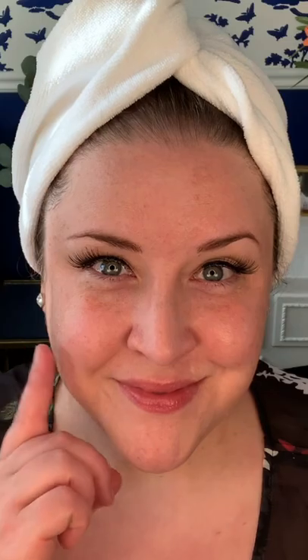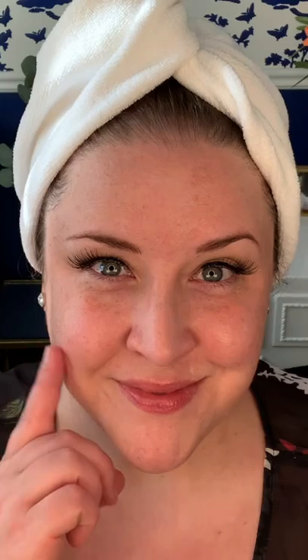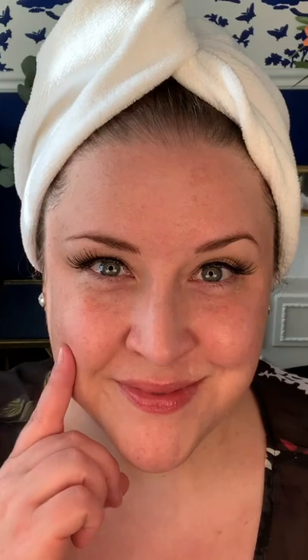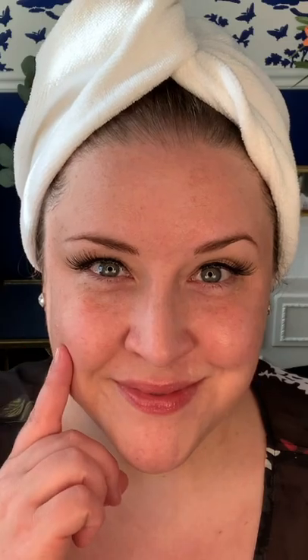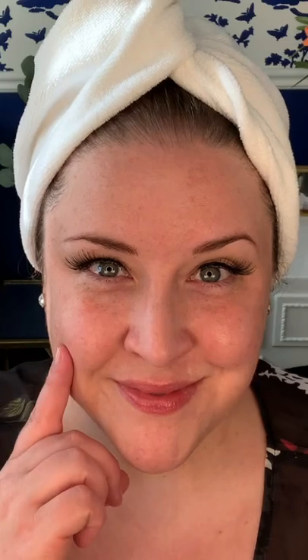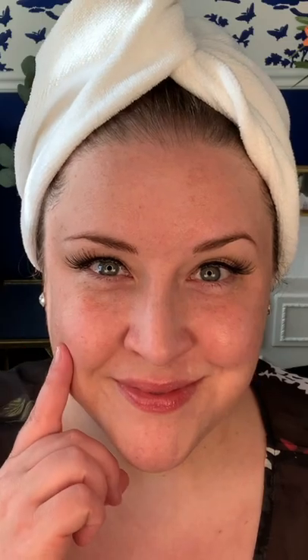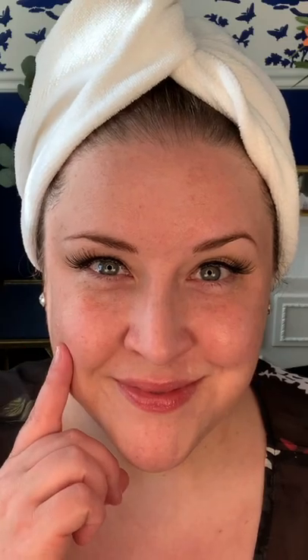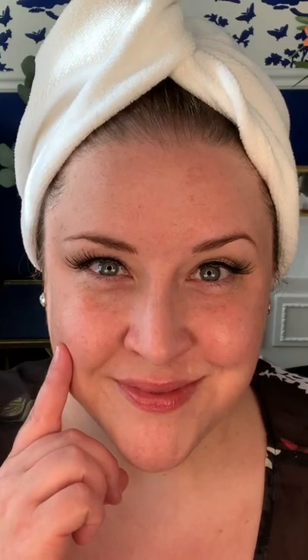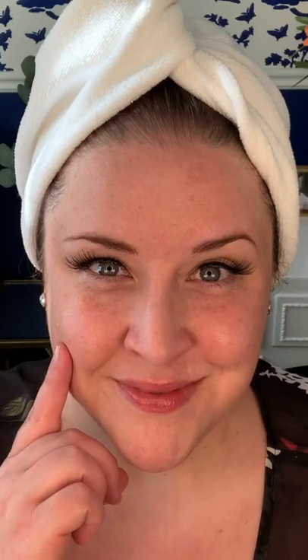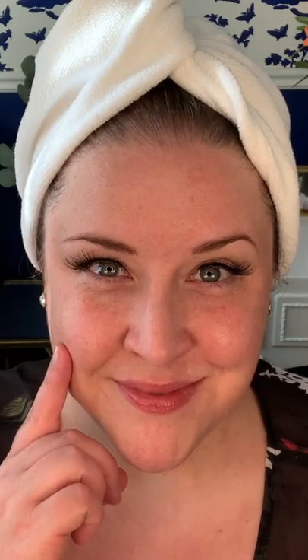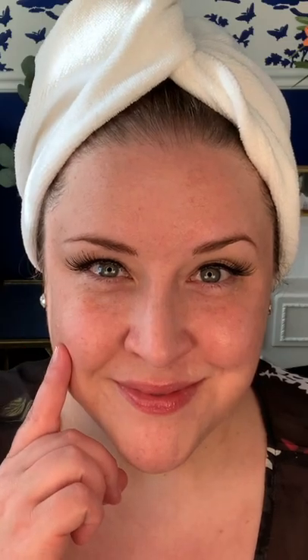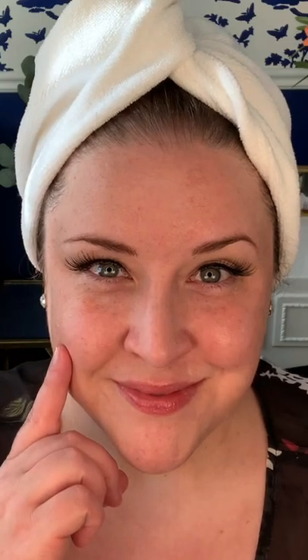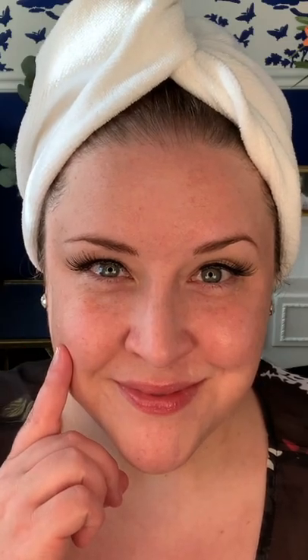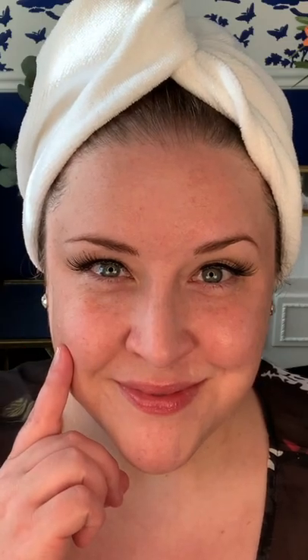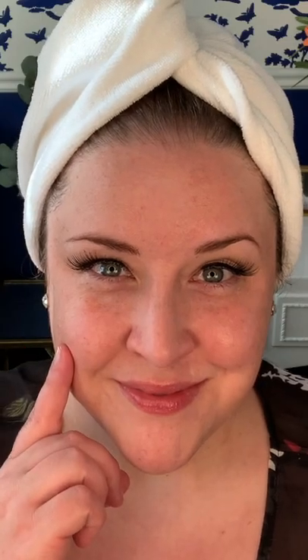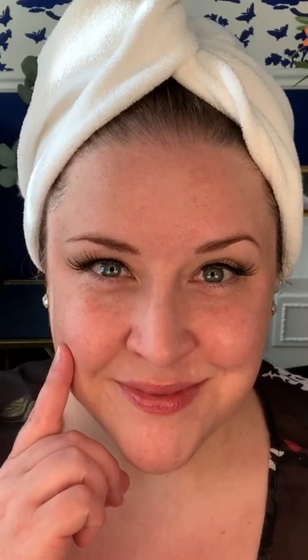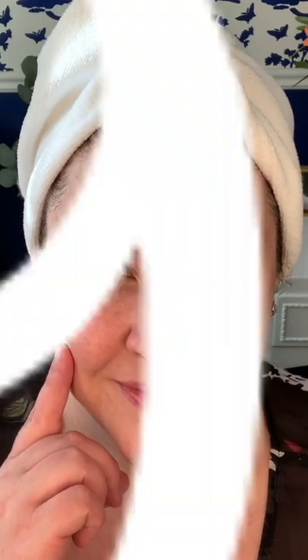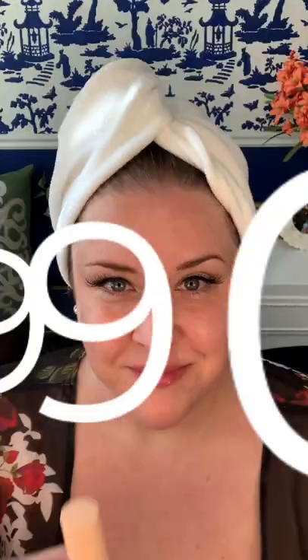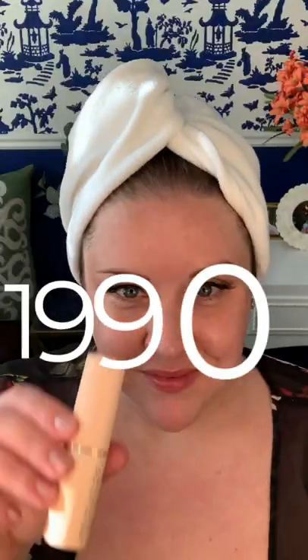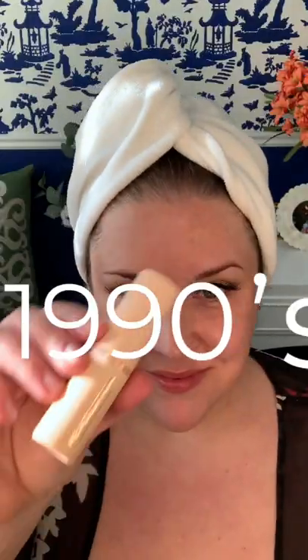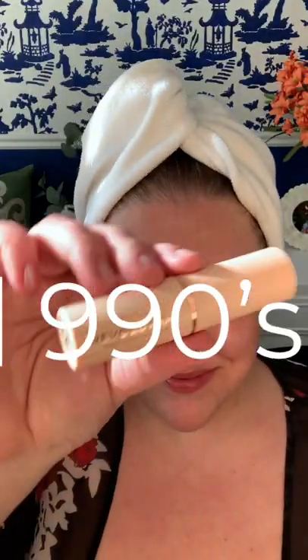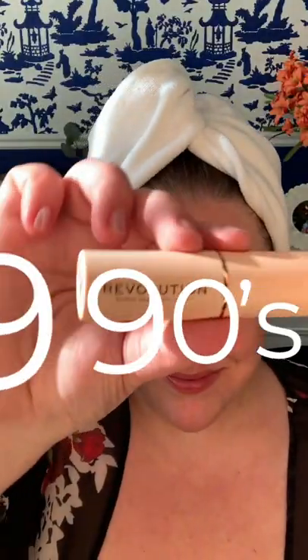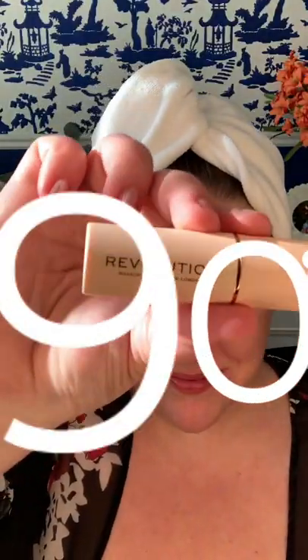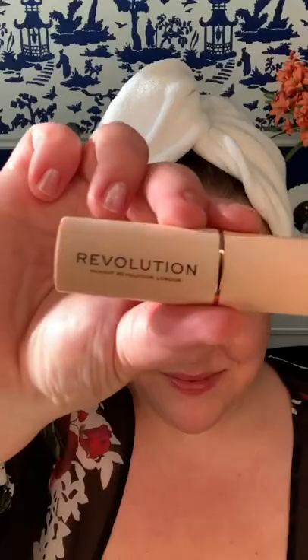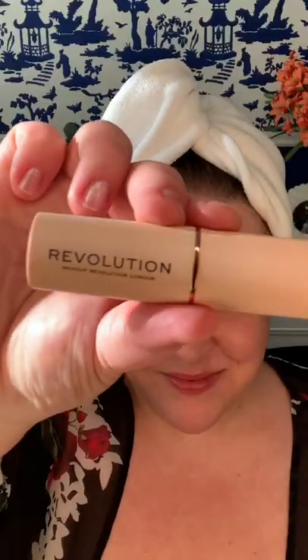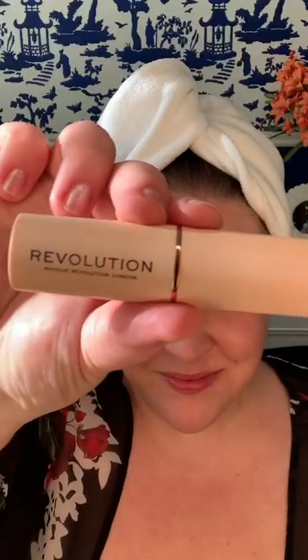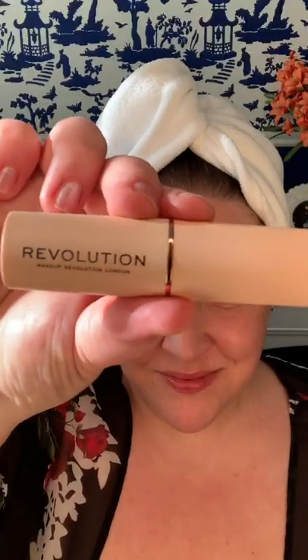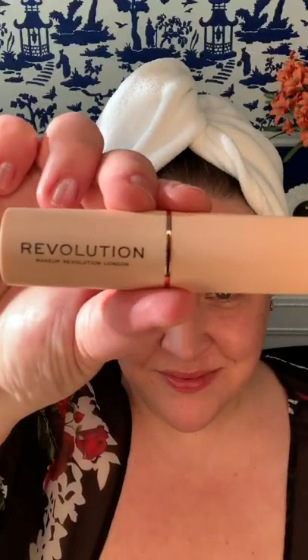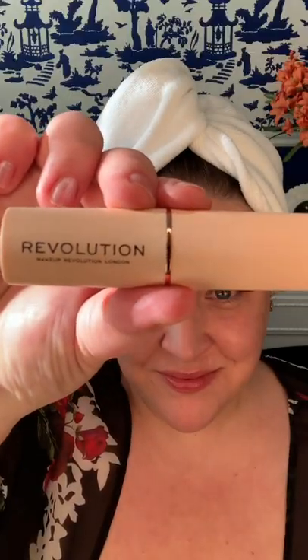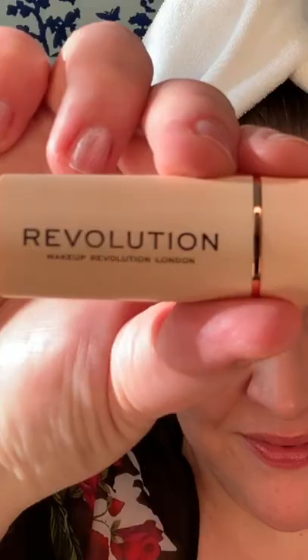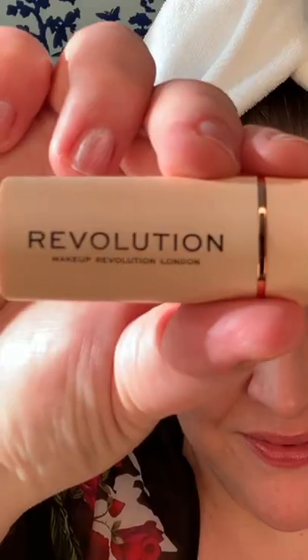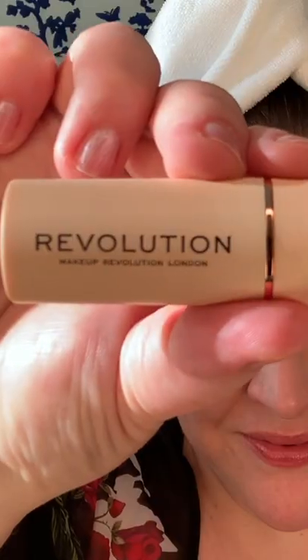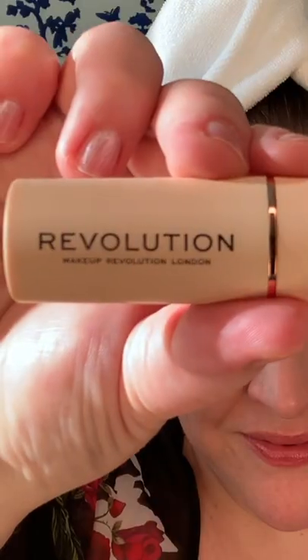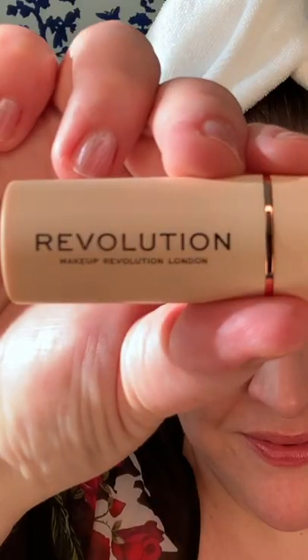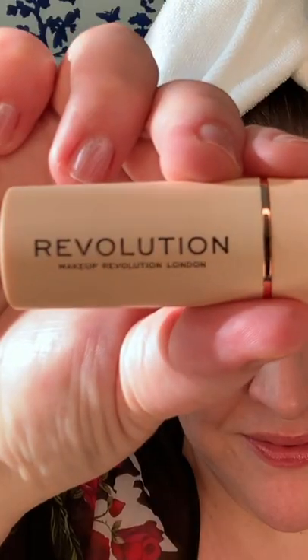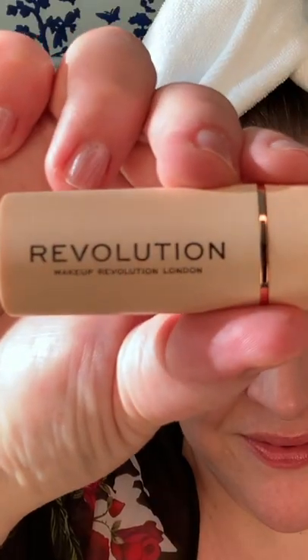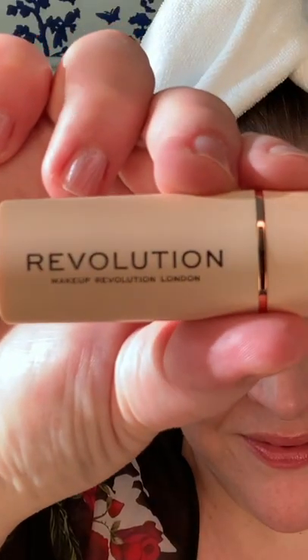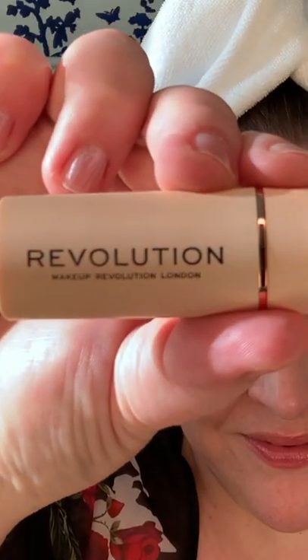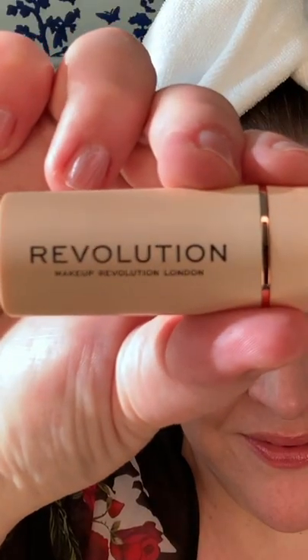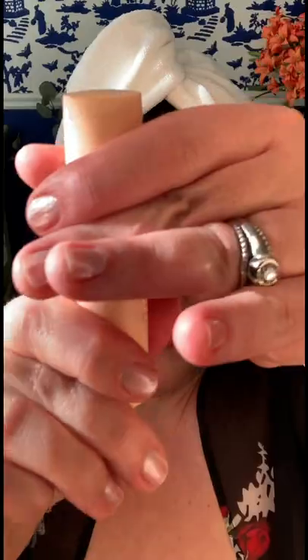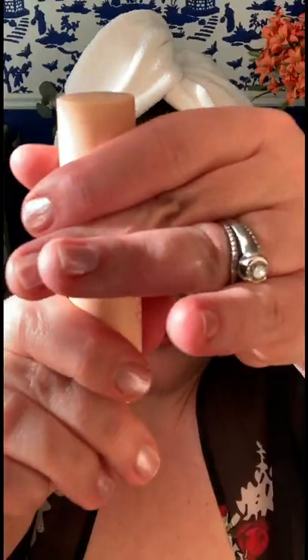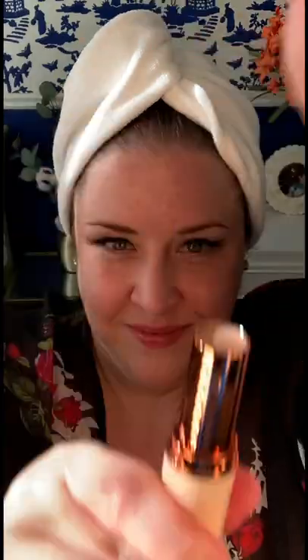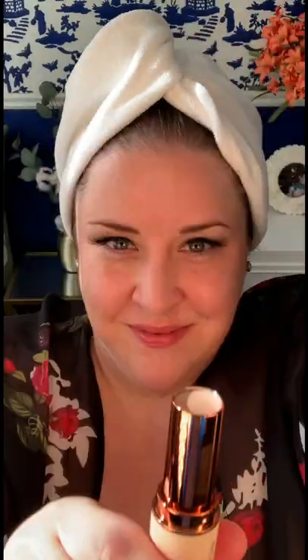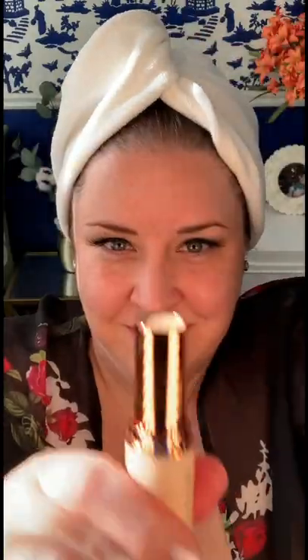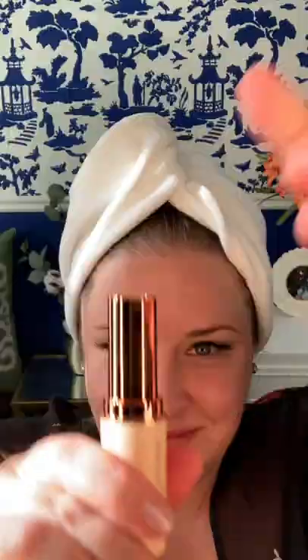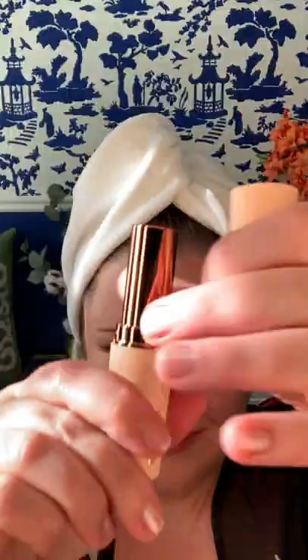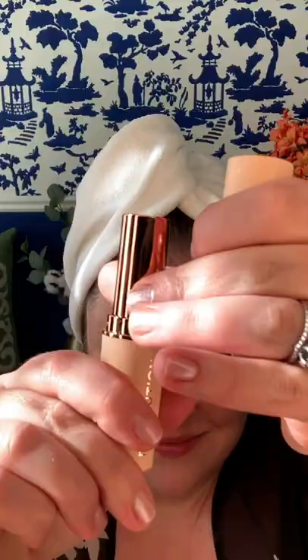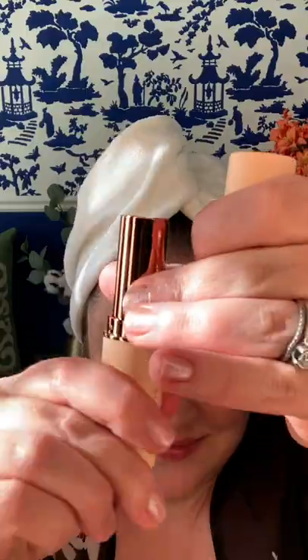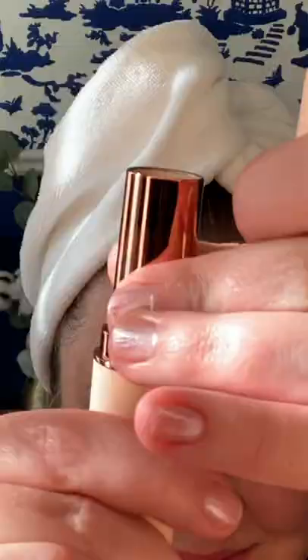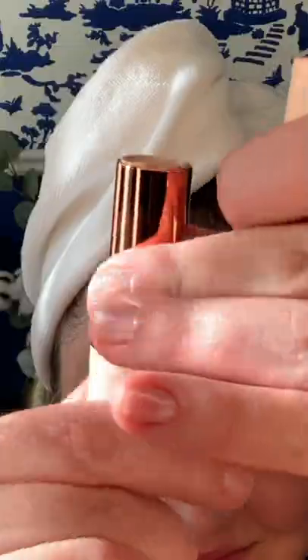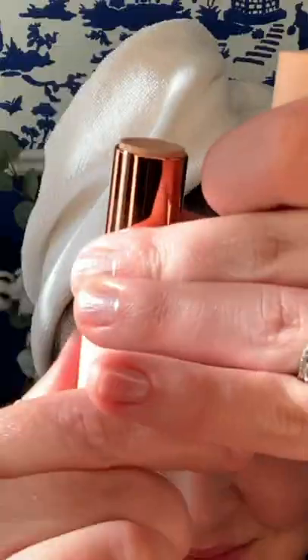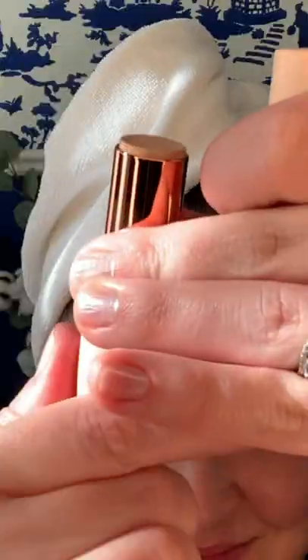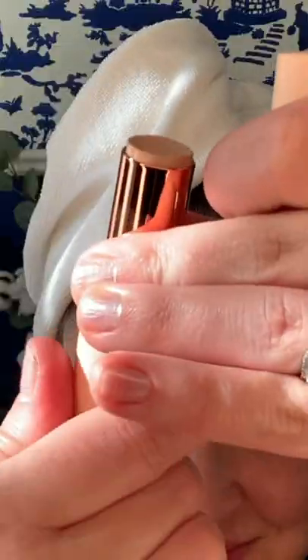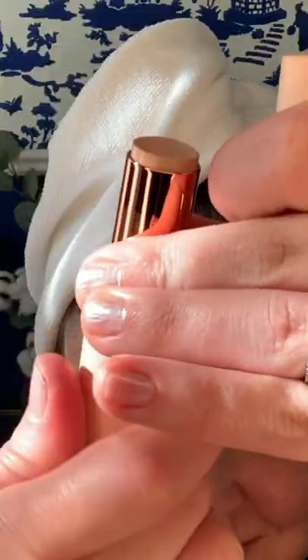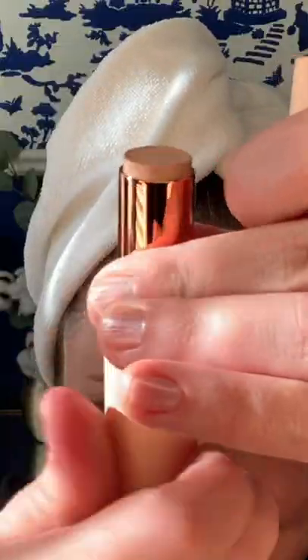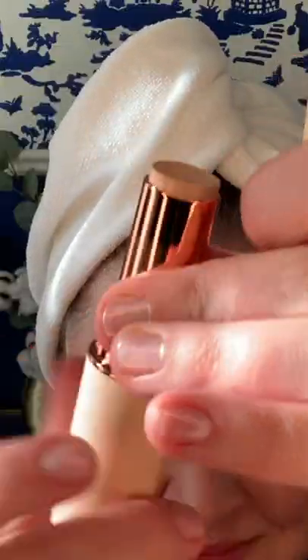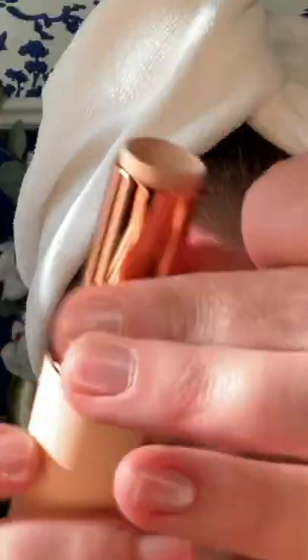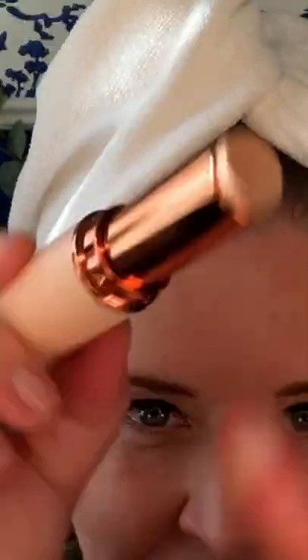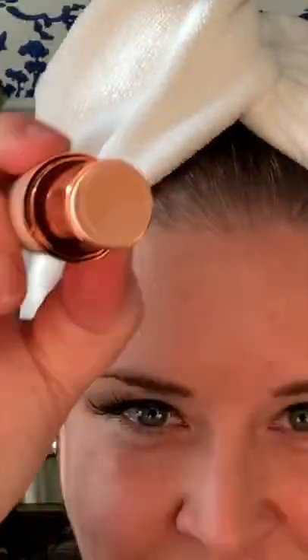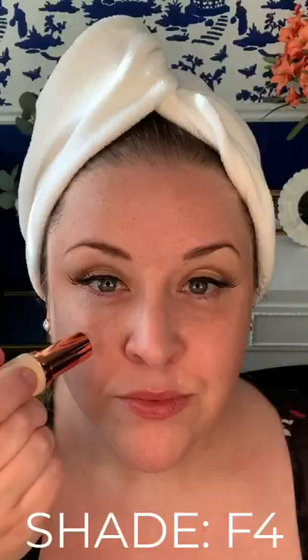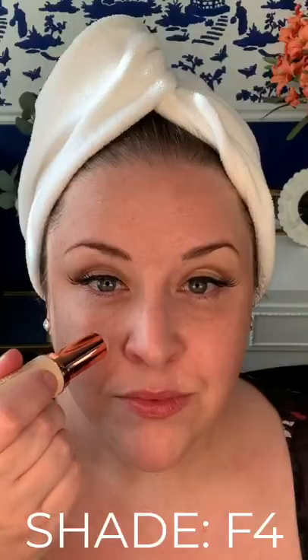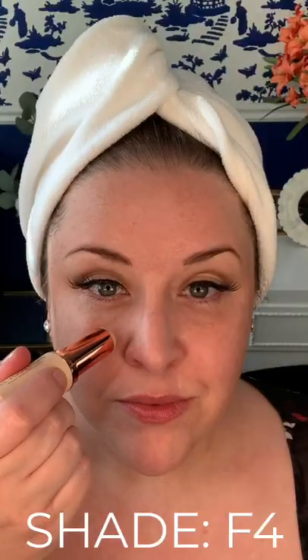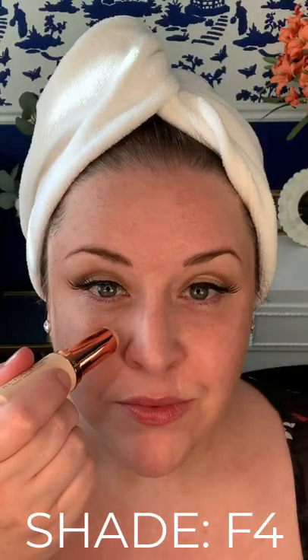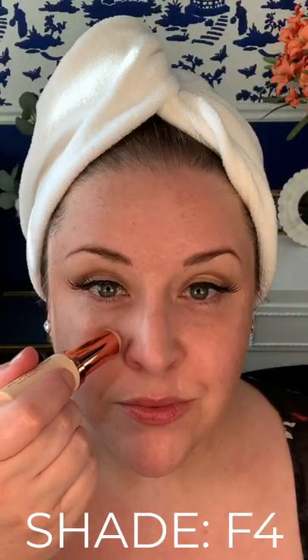So what did a foundation routine look like in the 1990s? Well, we're going to simulate one today using Makeup Revolution Fast Base Stick Foundation.